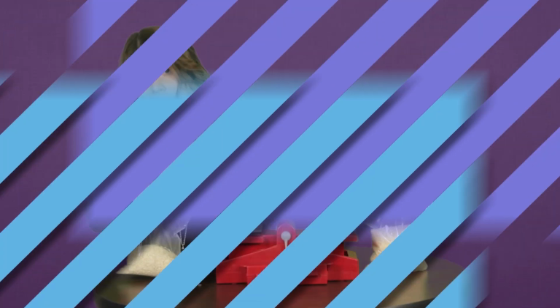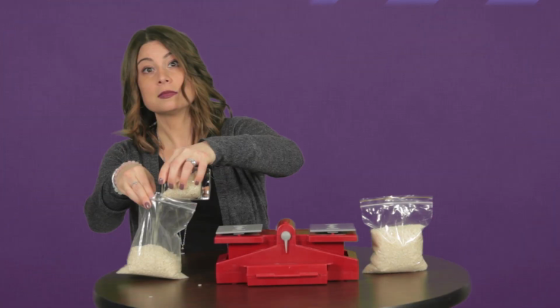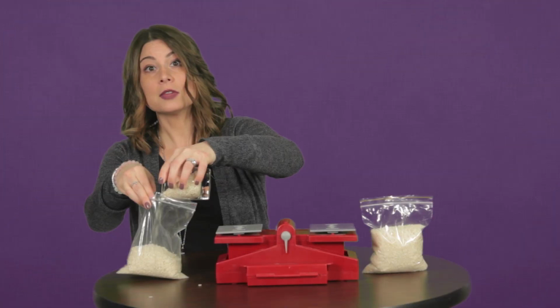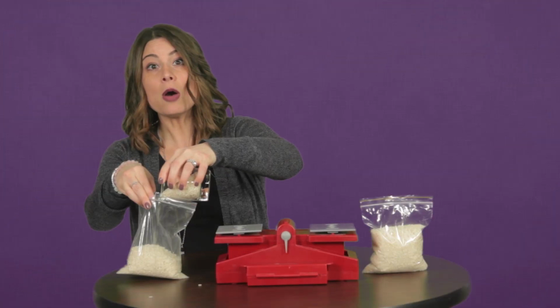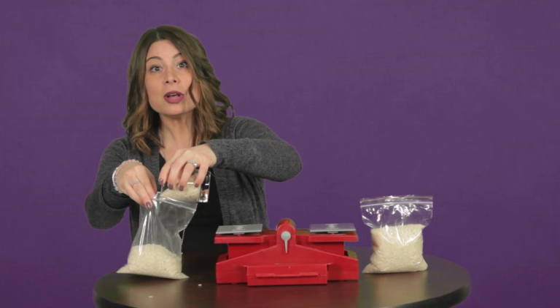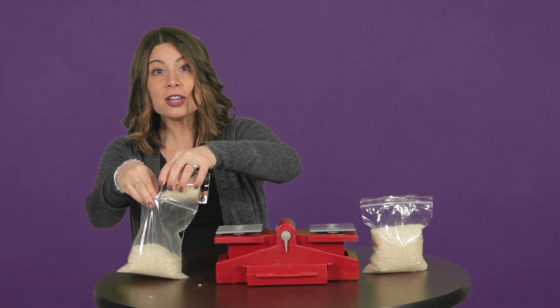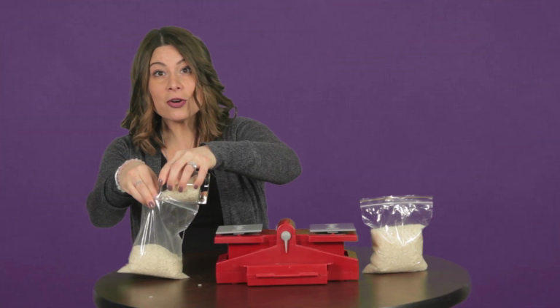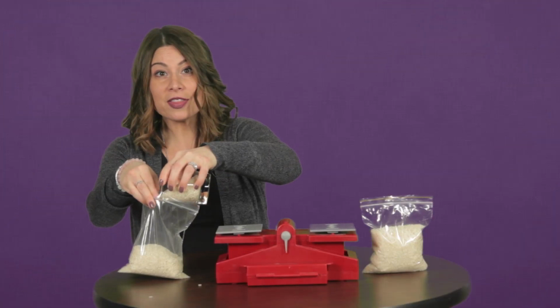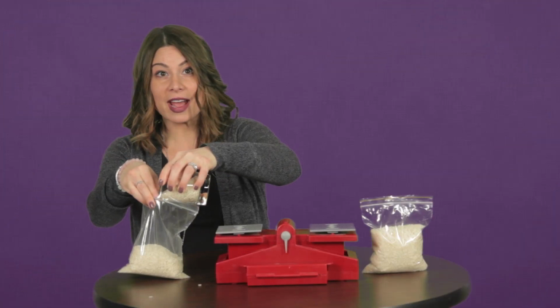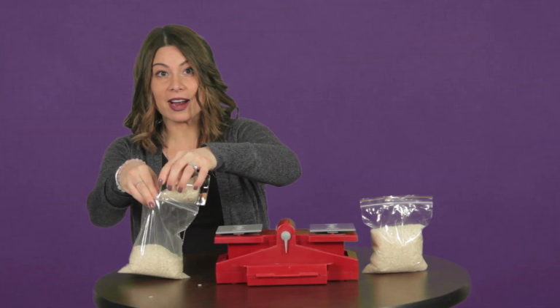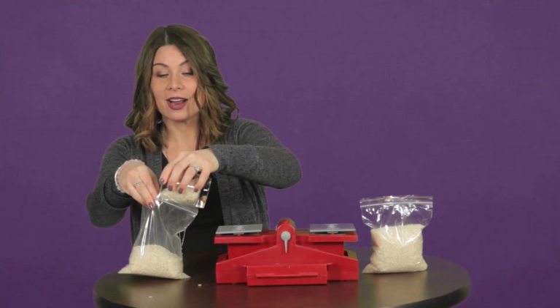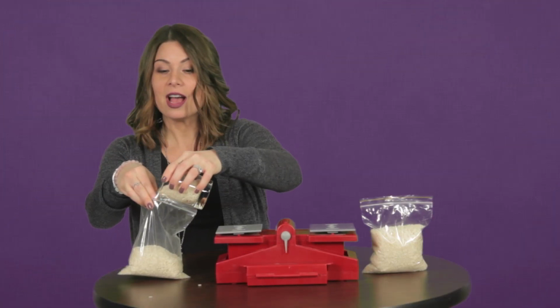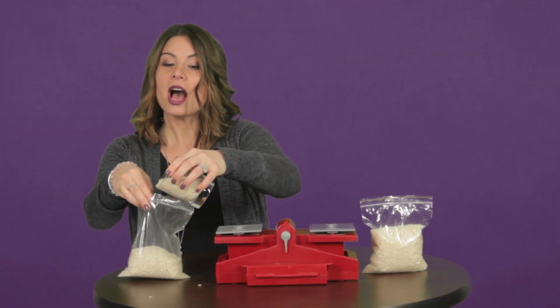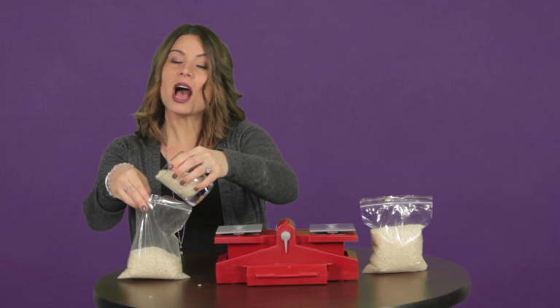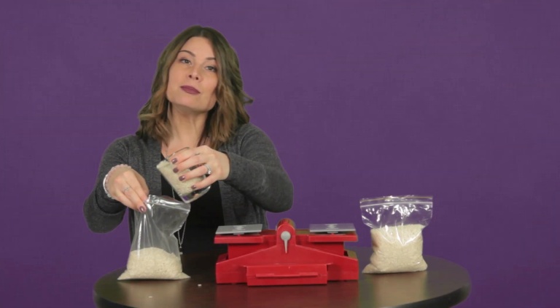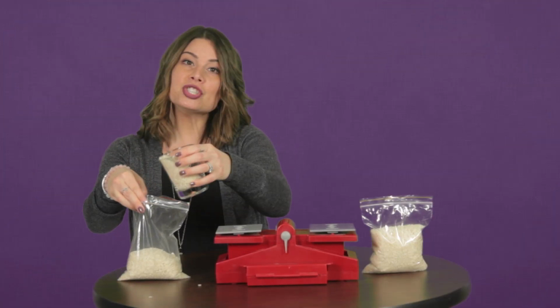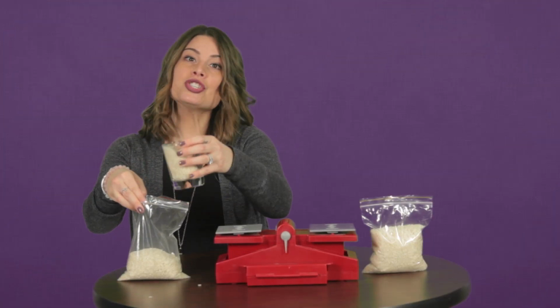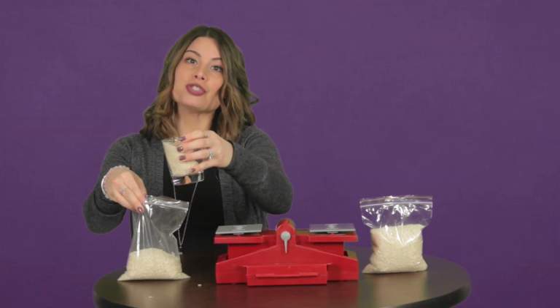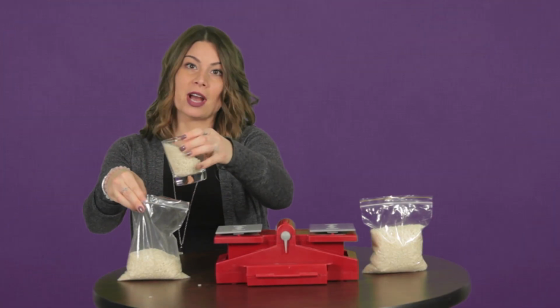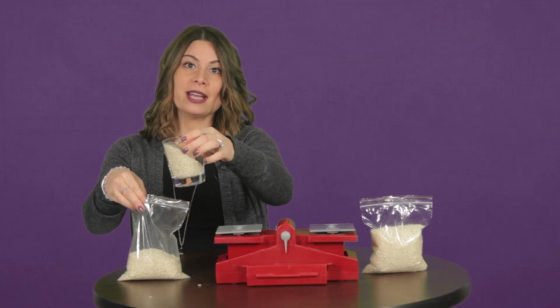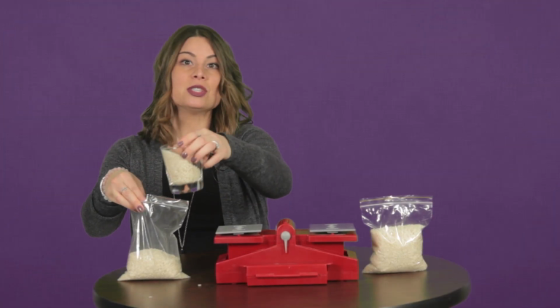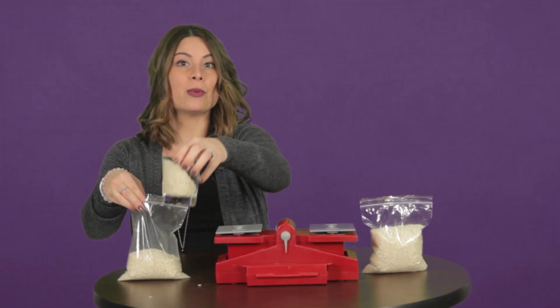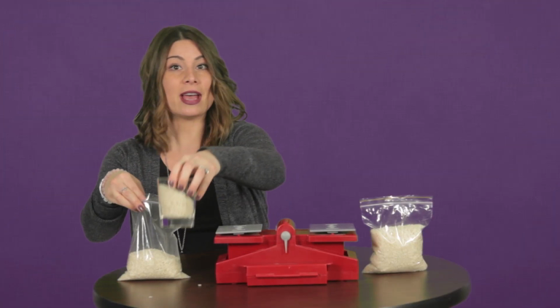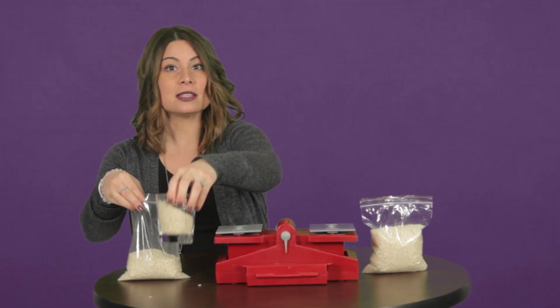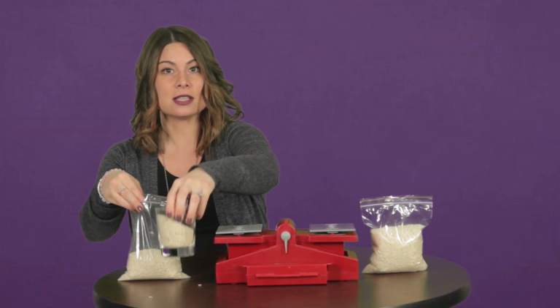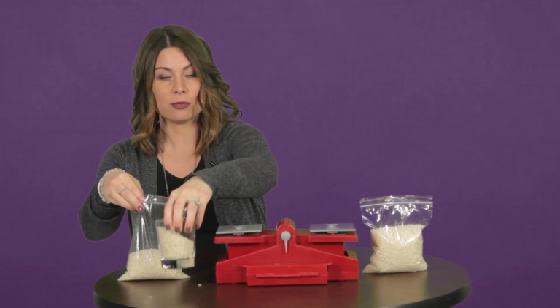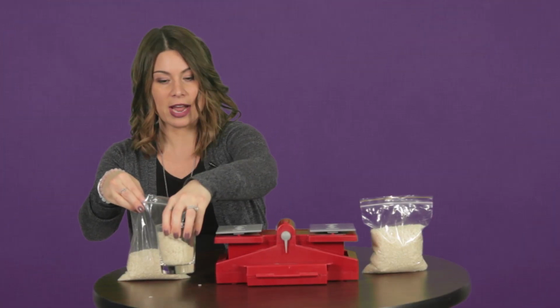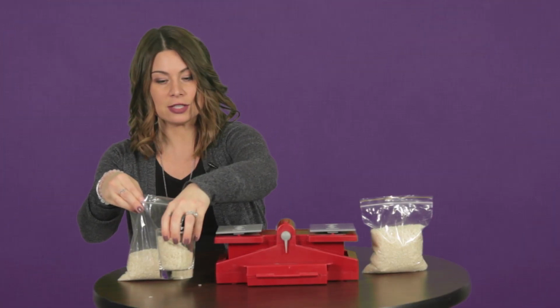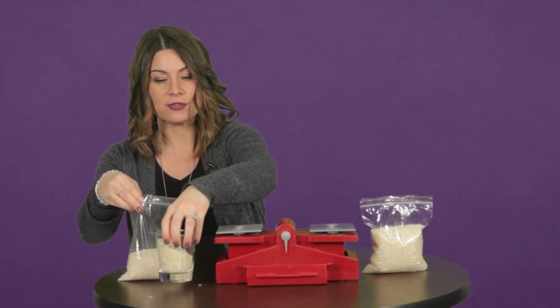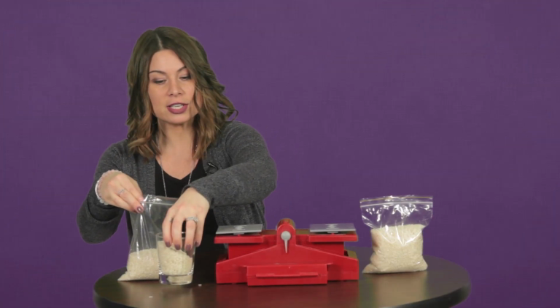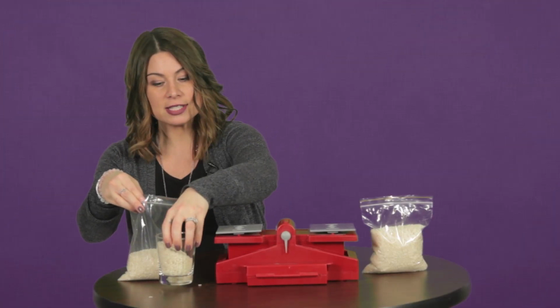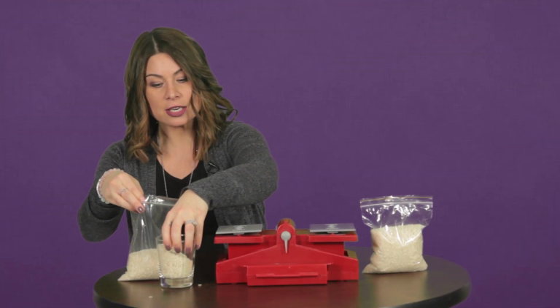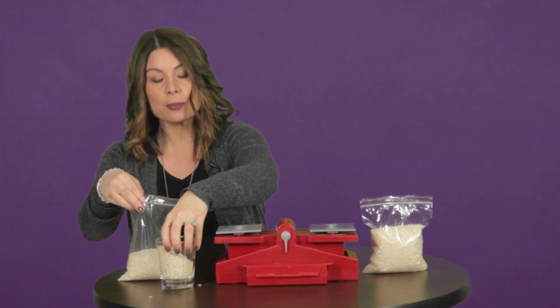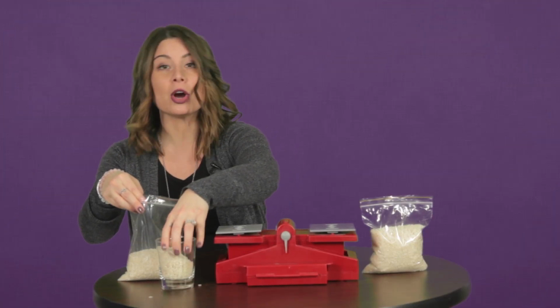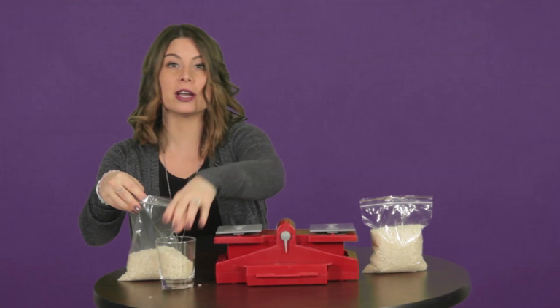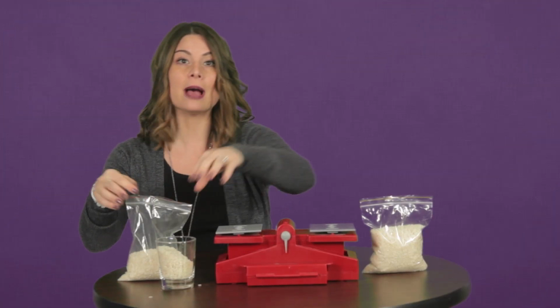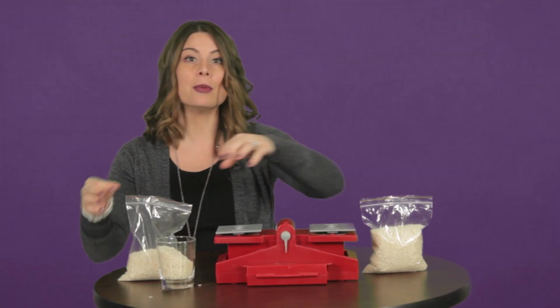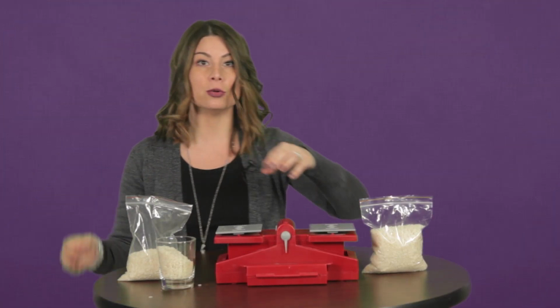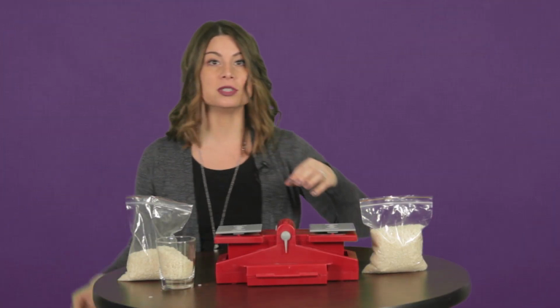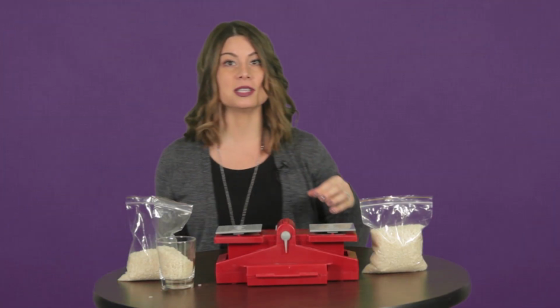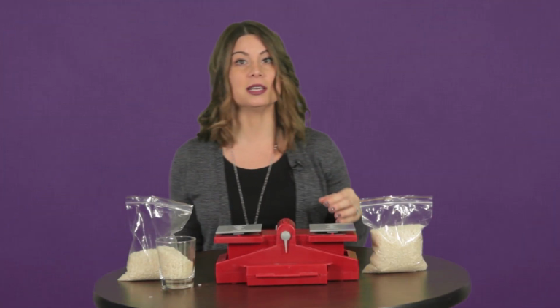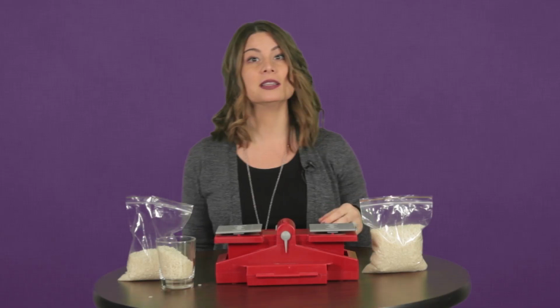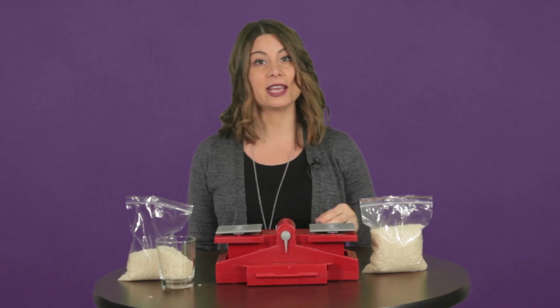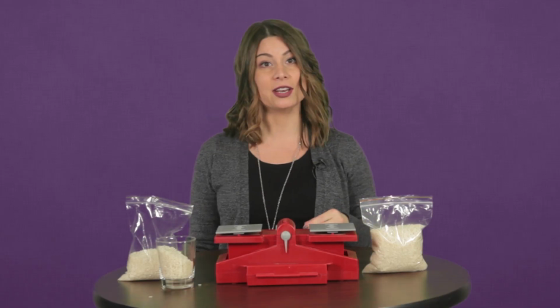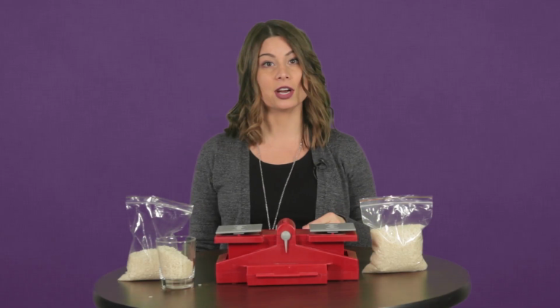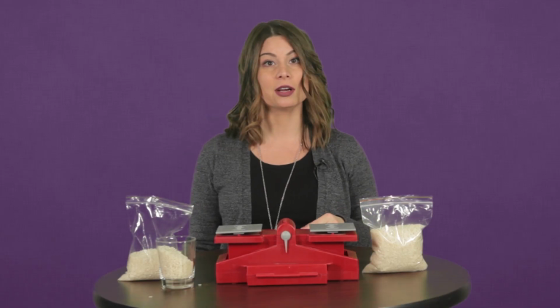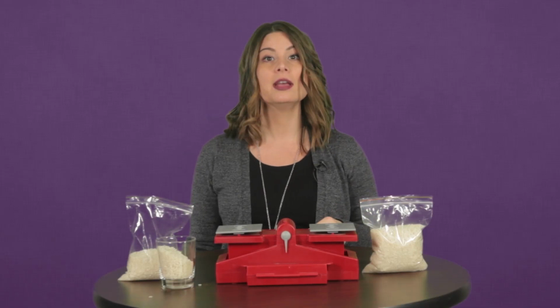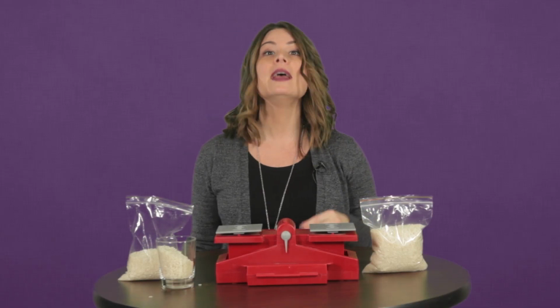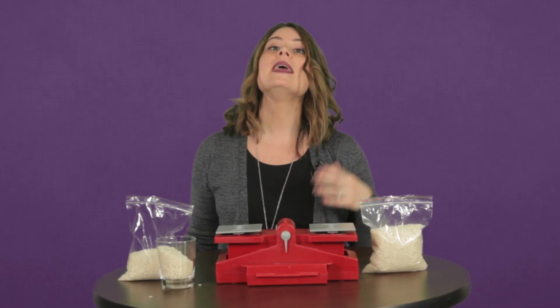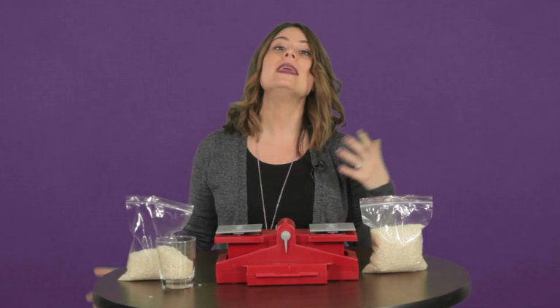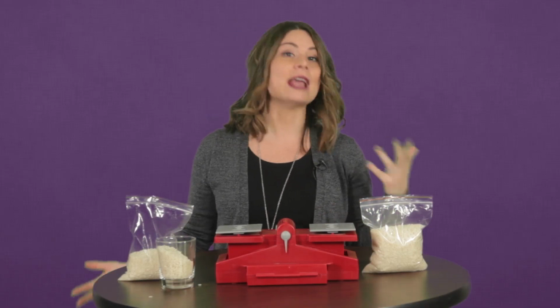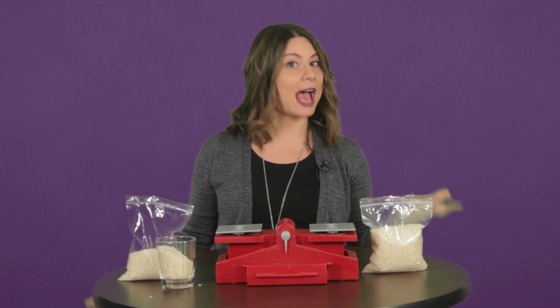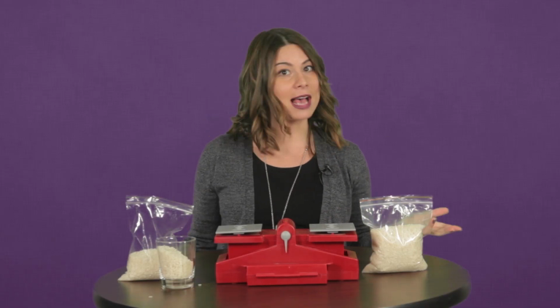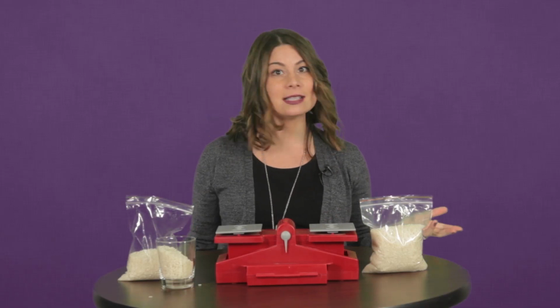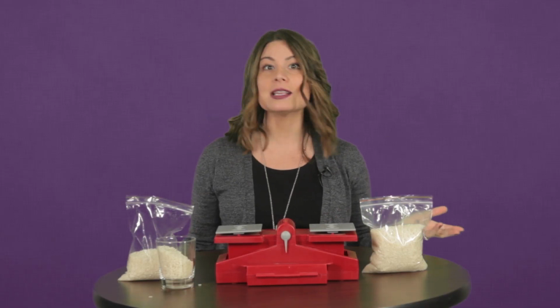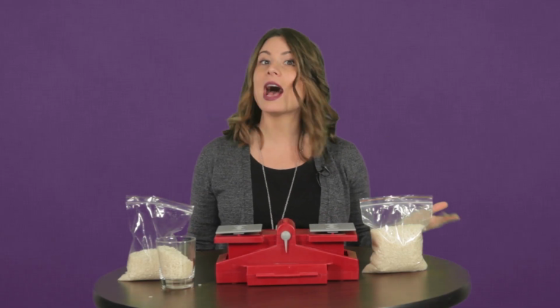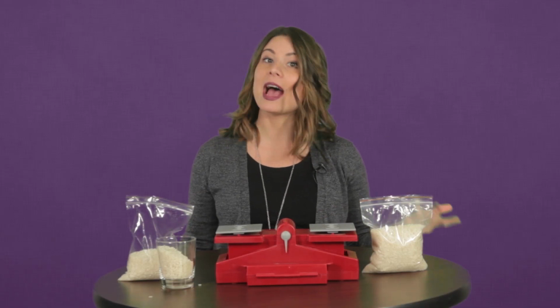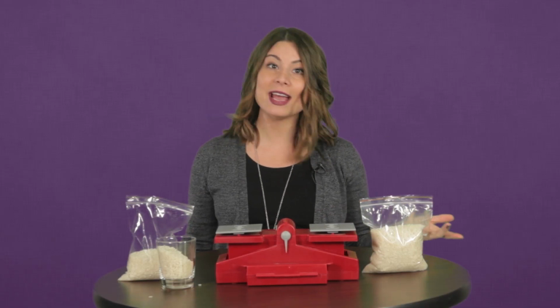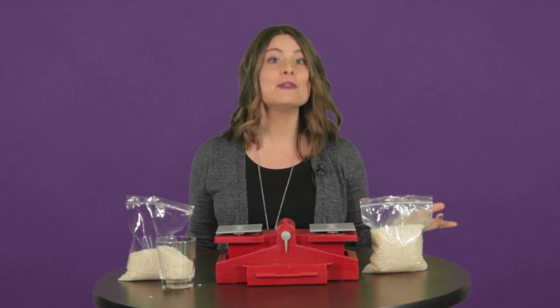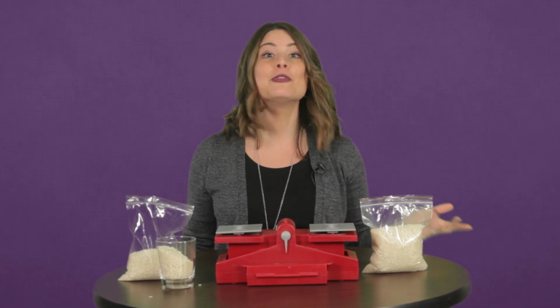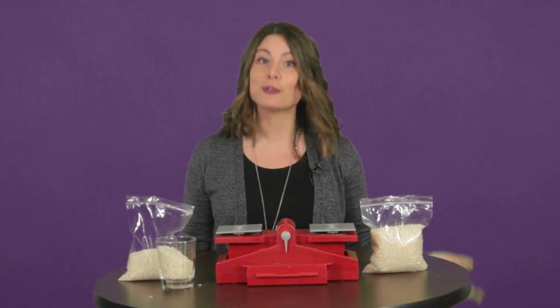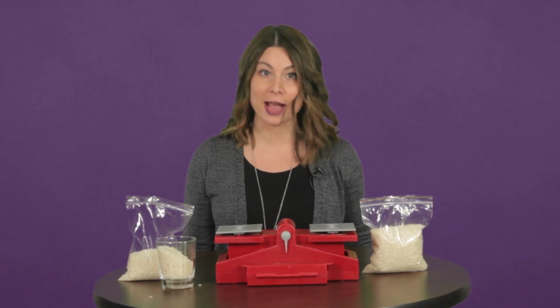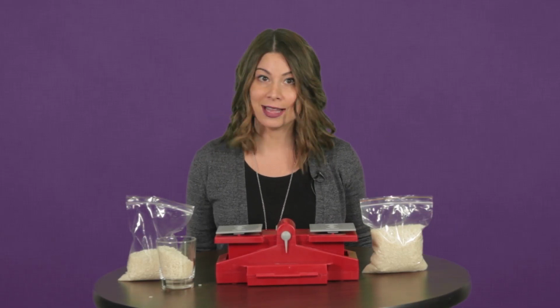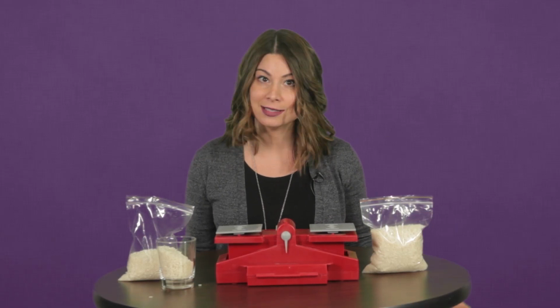Oh, hello there. I'm just trying to weigh out some rice for a dinner party I'm hosting later. Yes, I have friends.